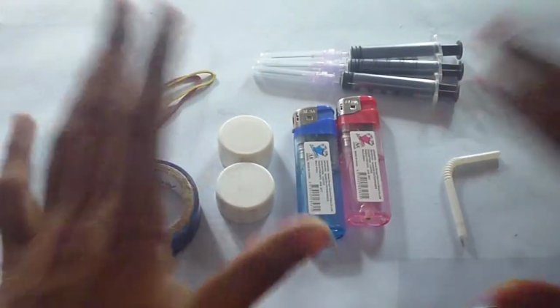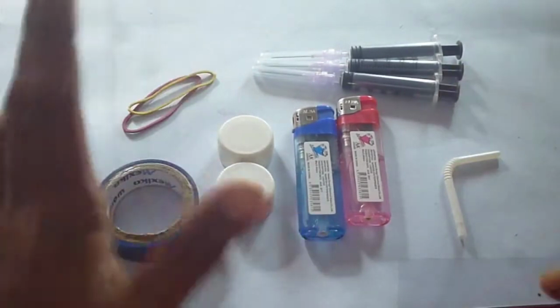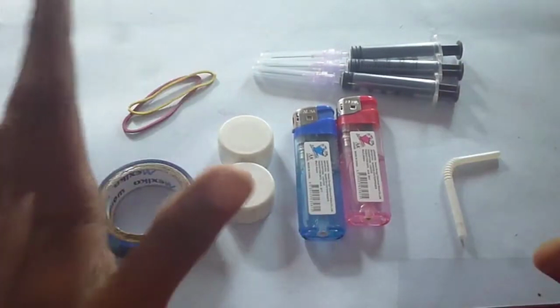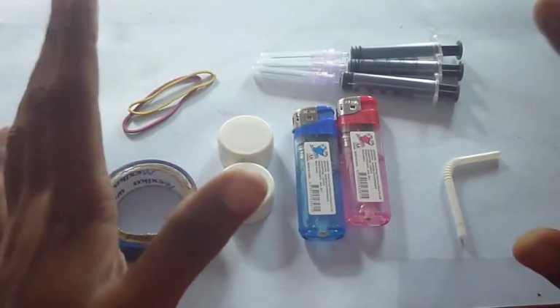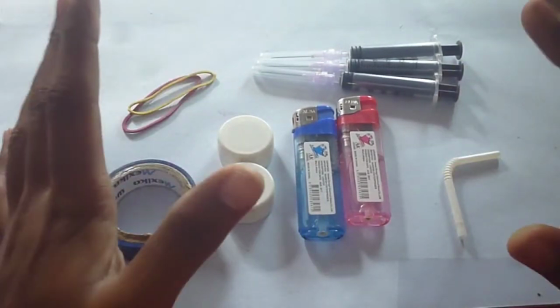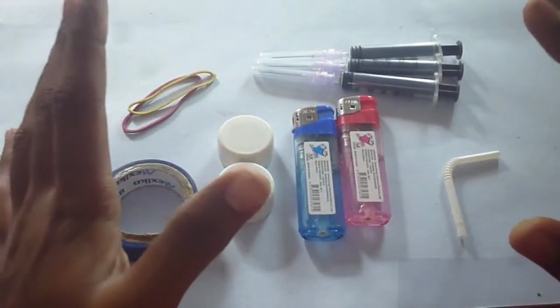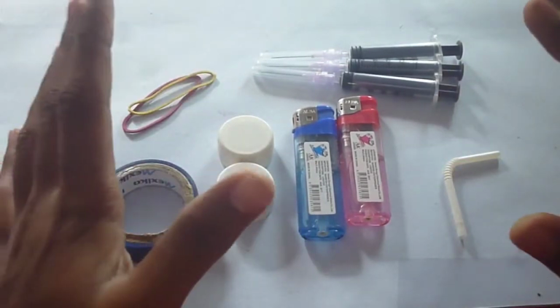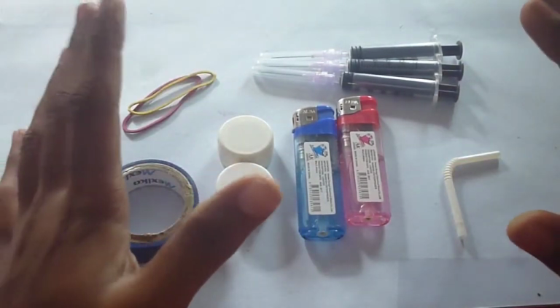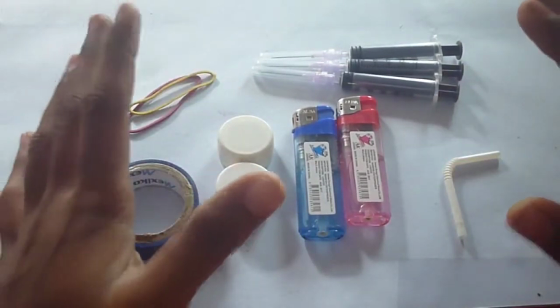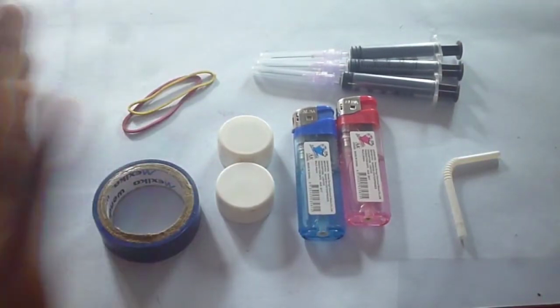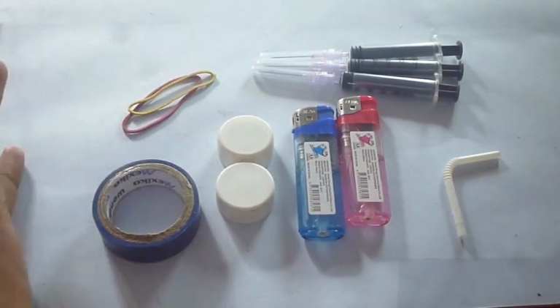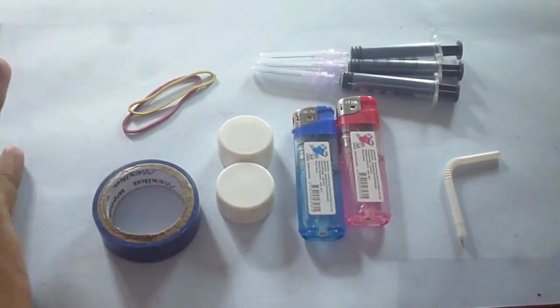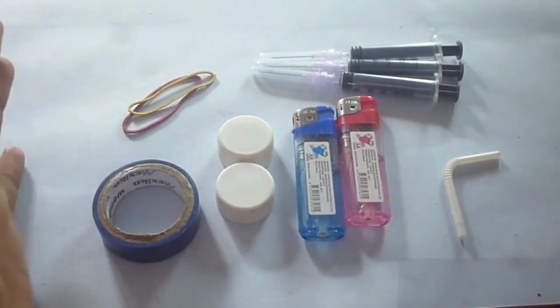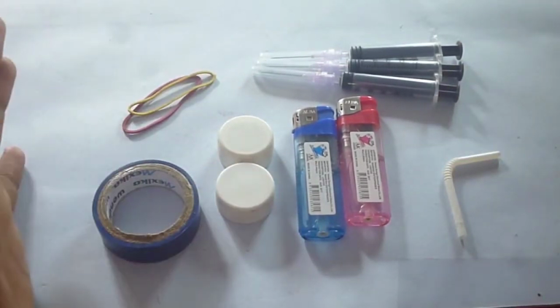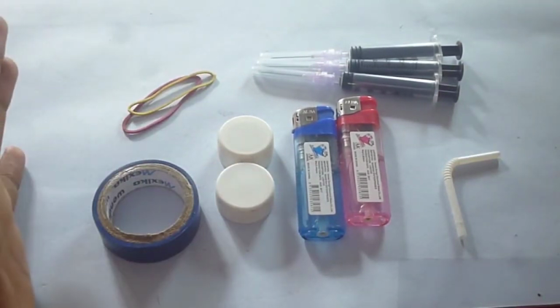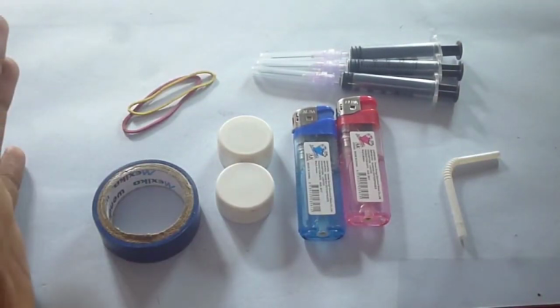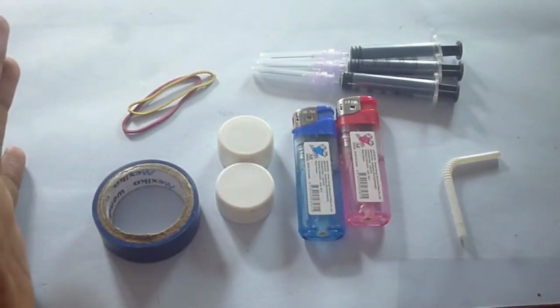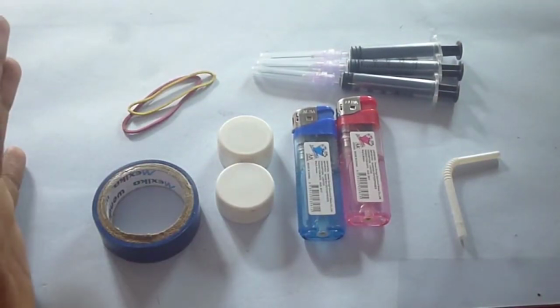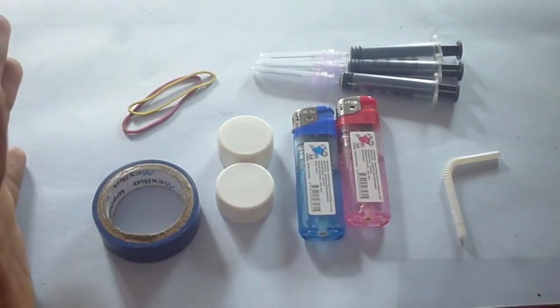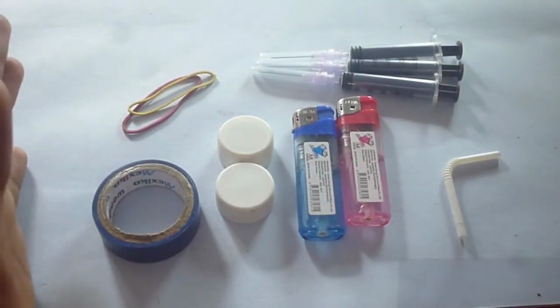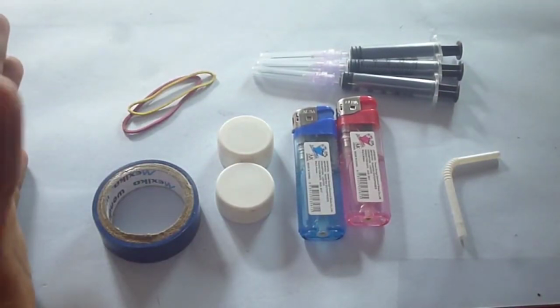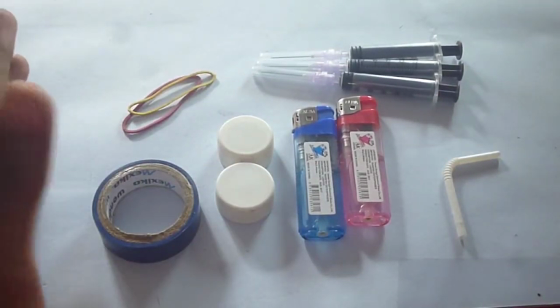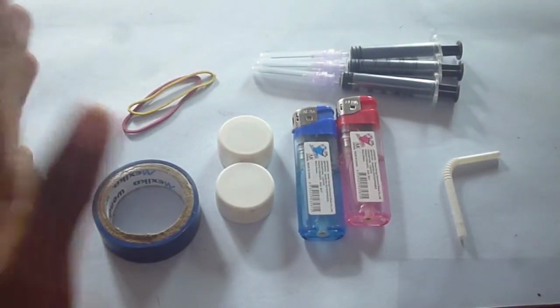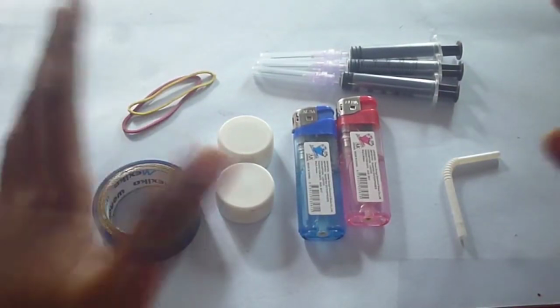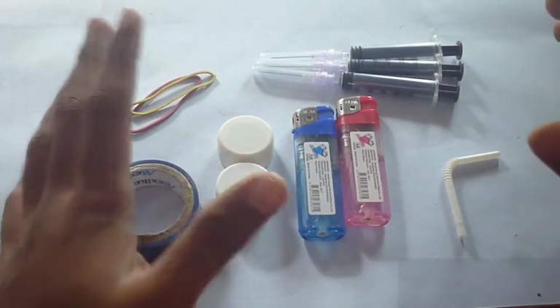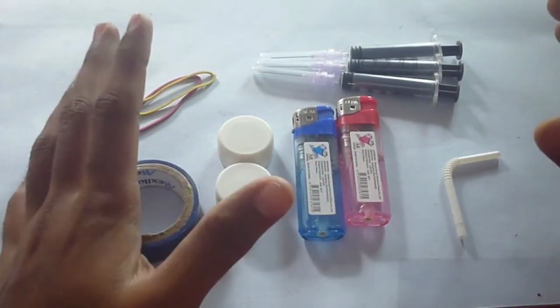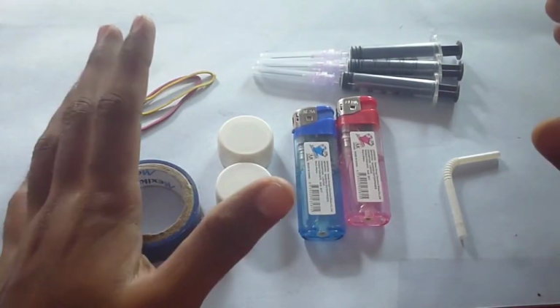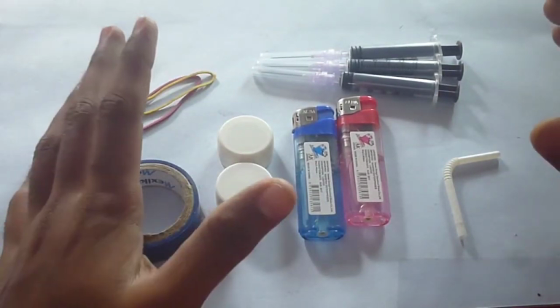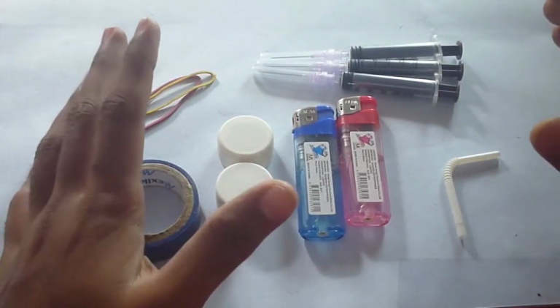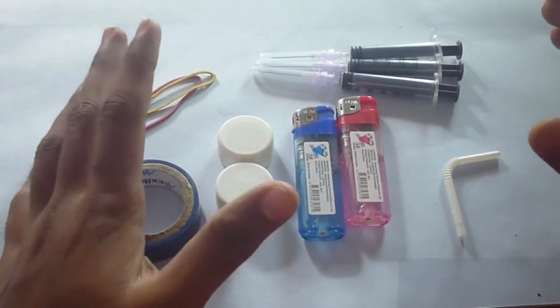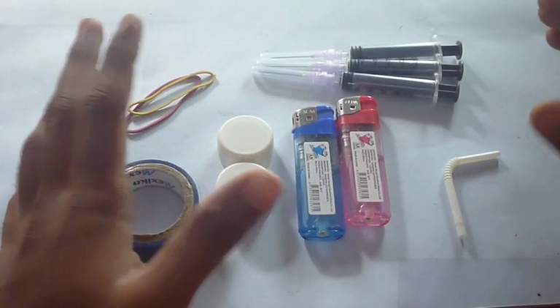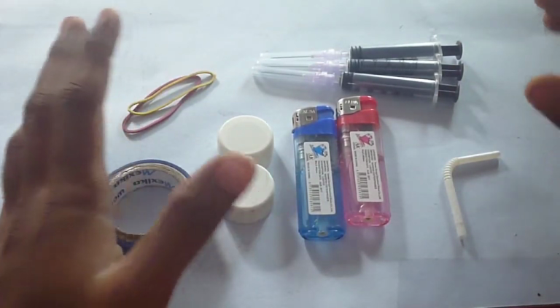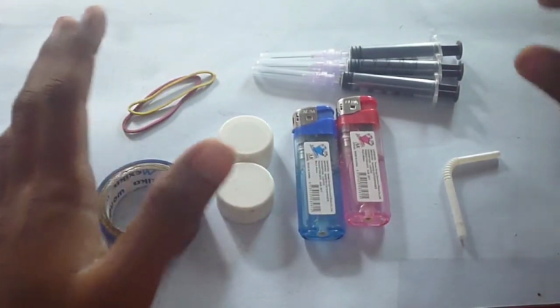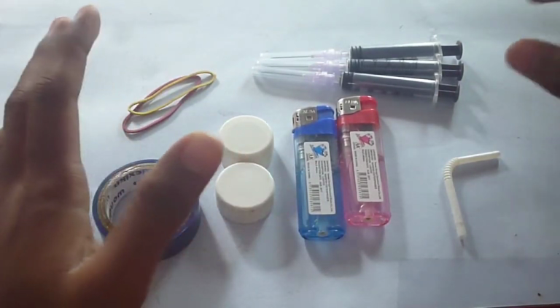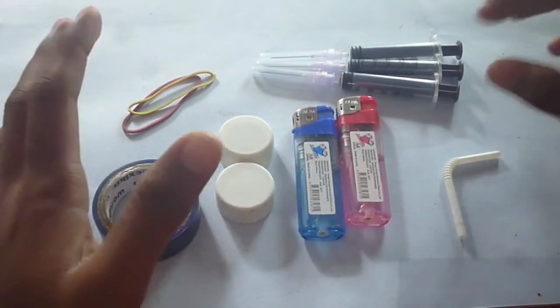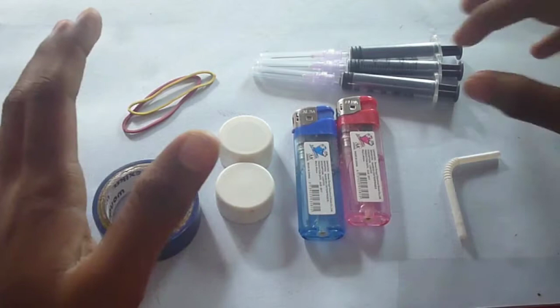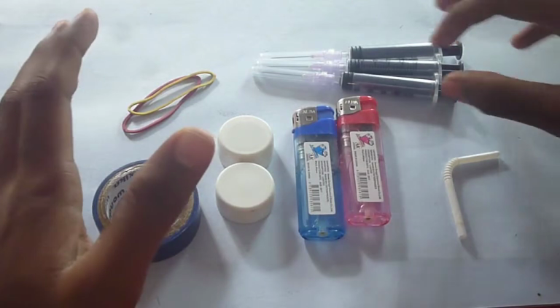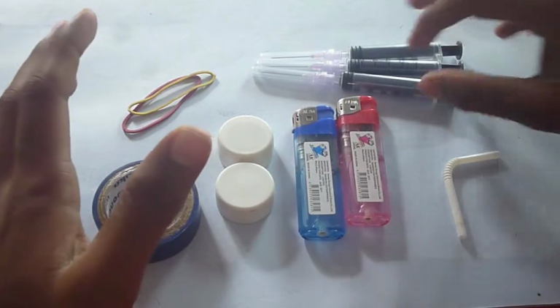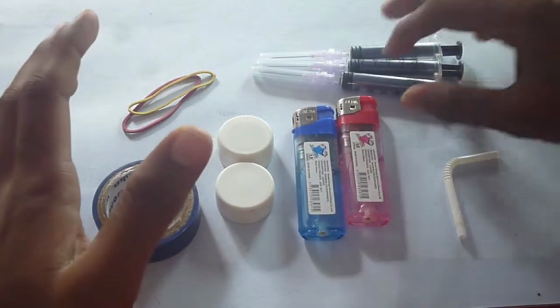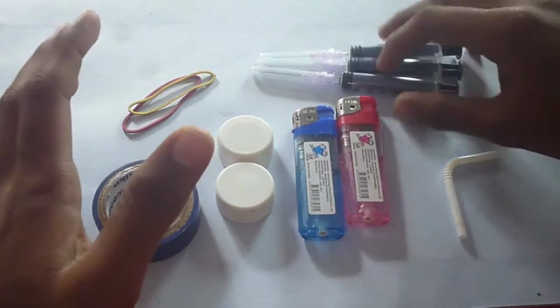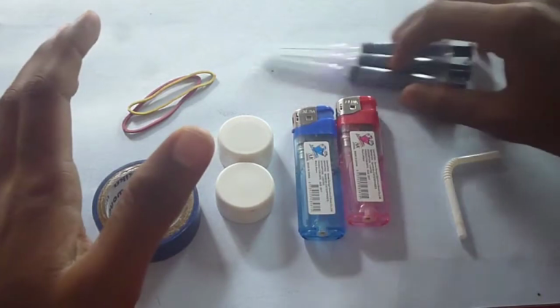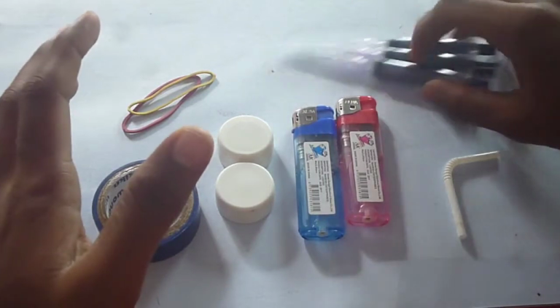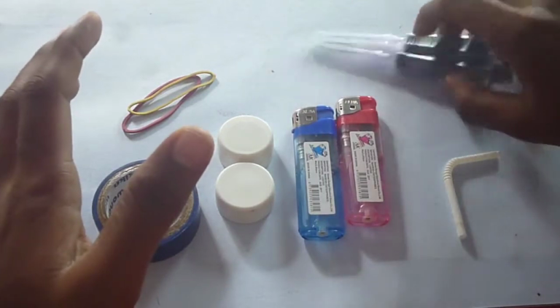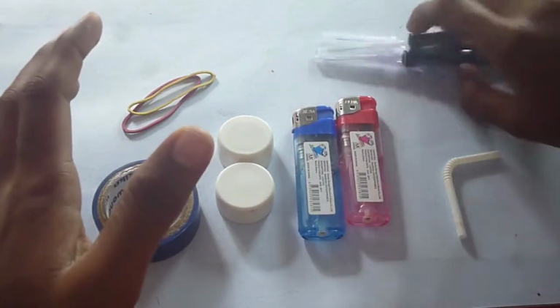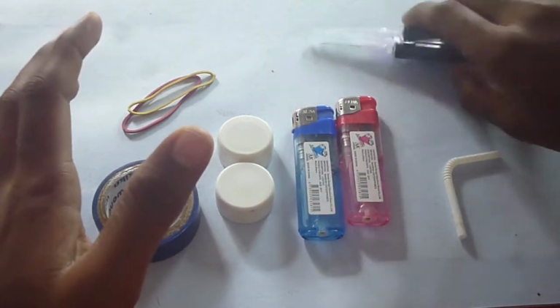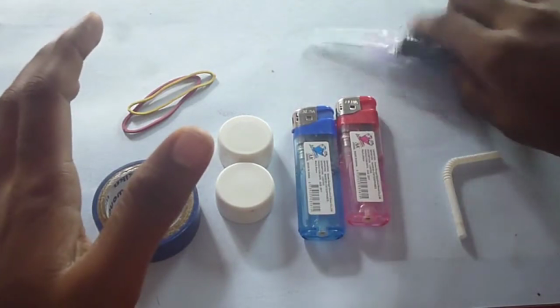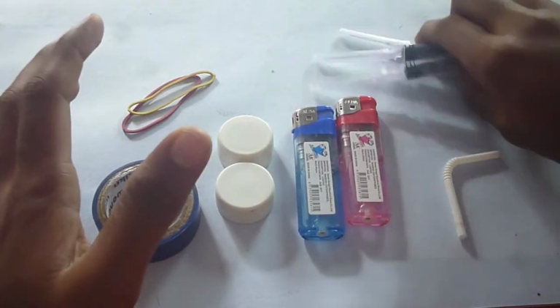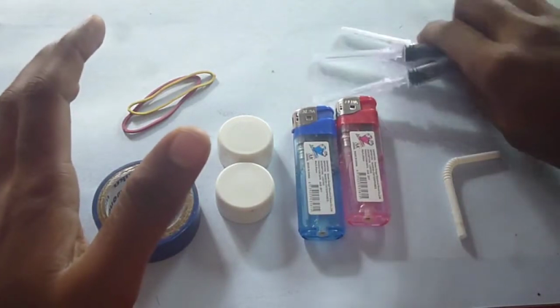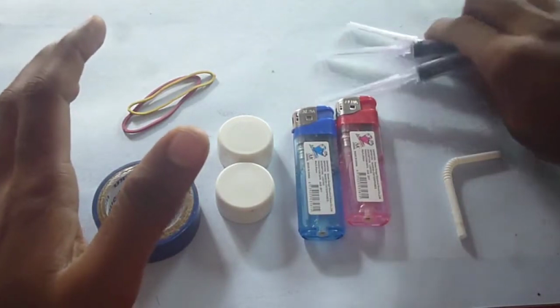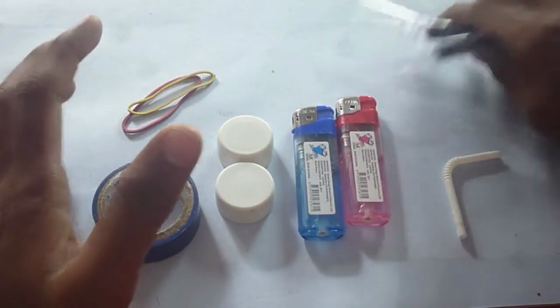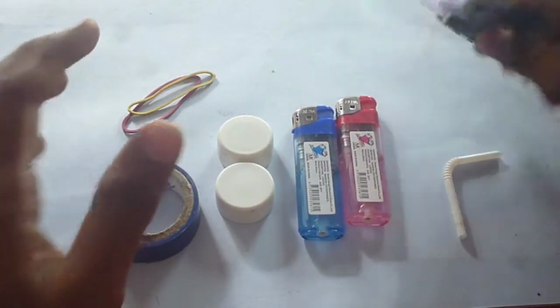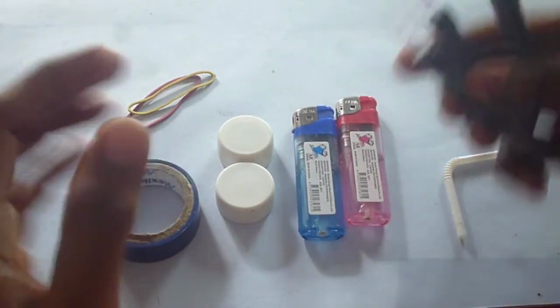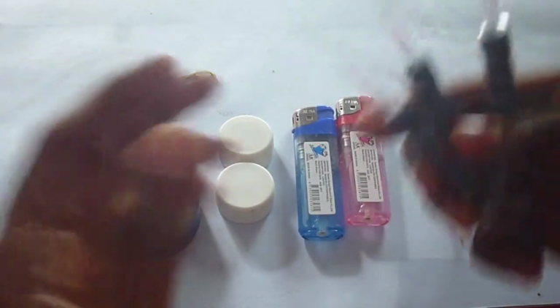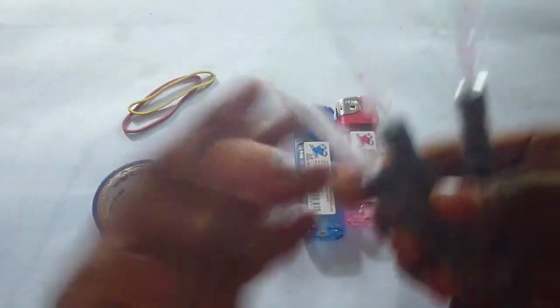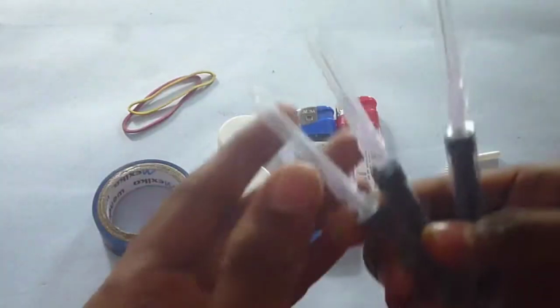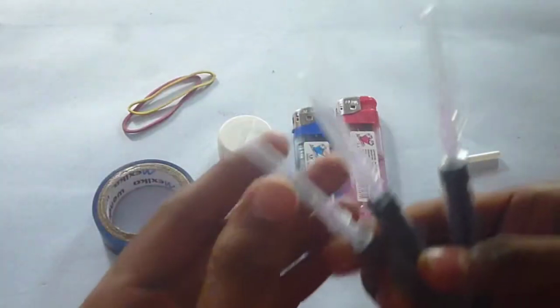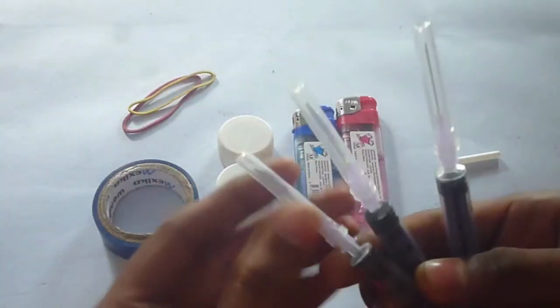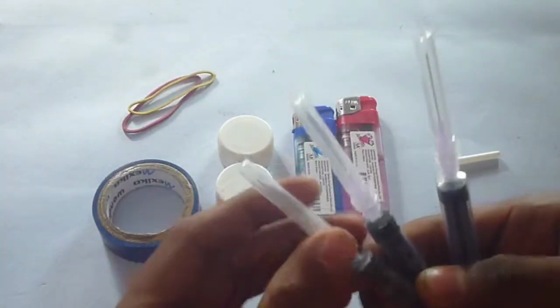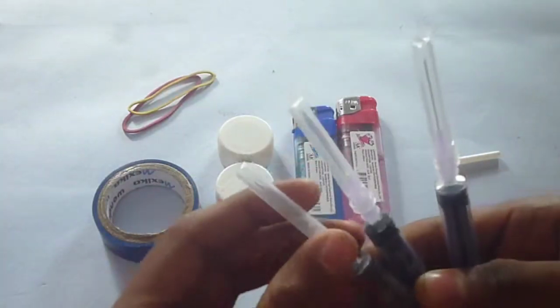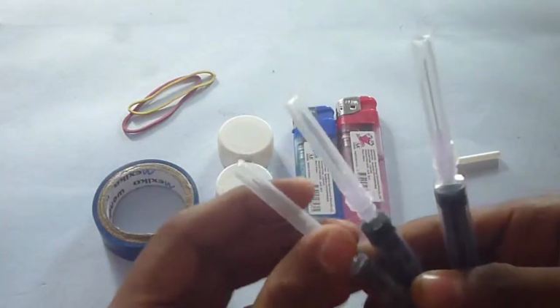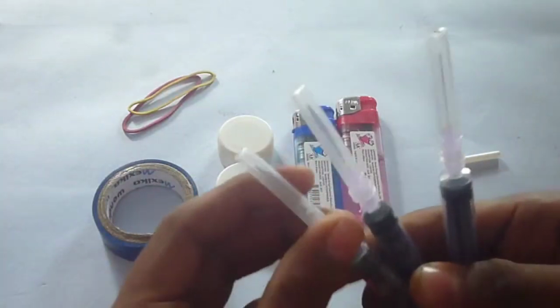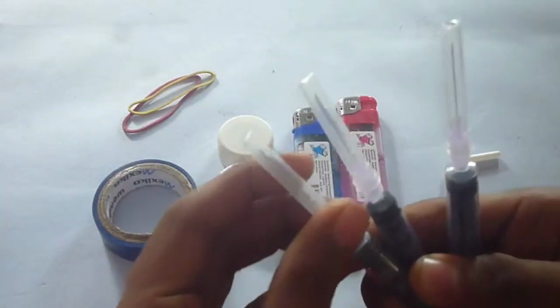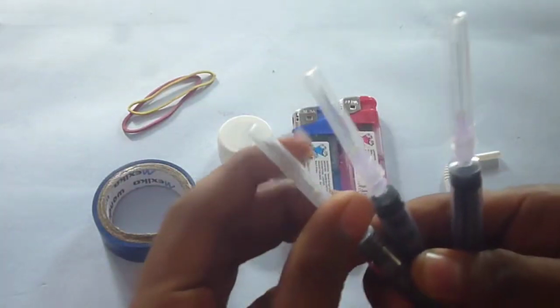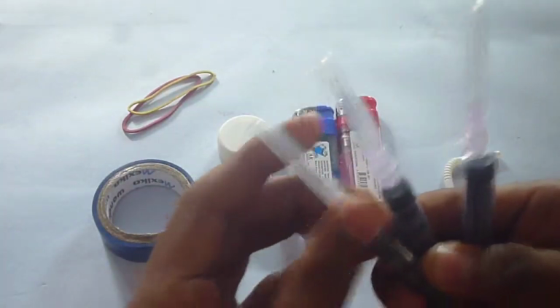Hello Youtubers, welcome to Techcraft. In this video we will be making a DIY fire system or a gas gun.